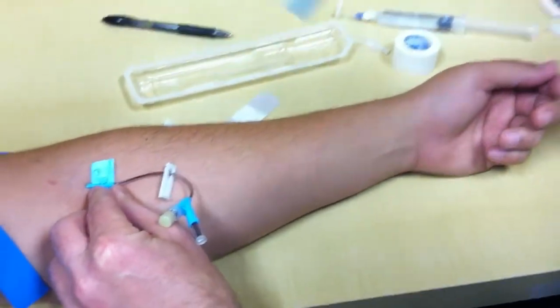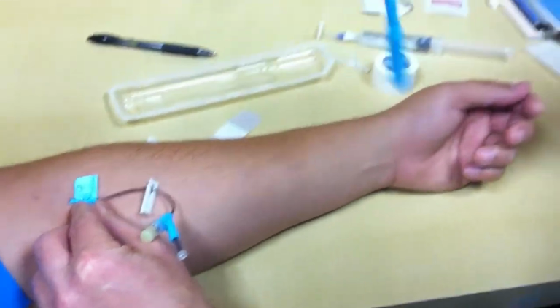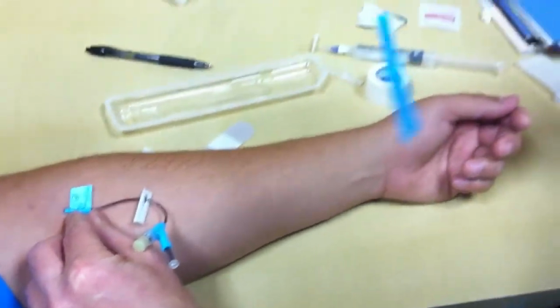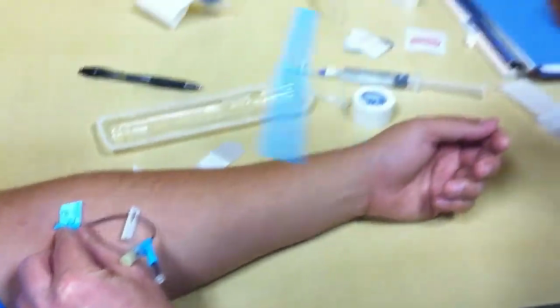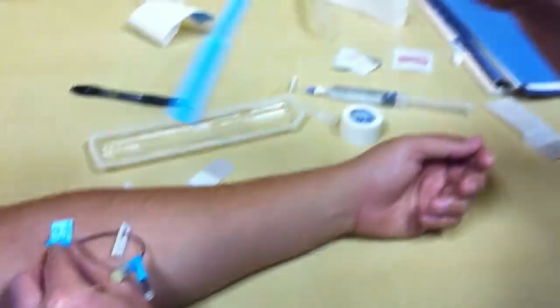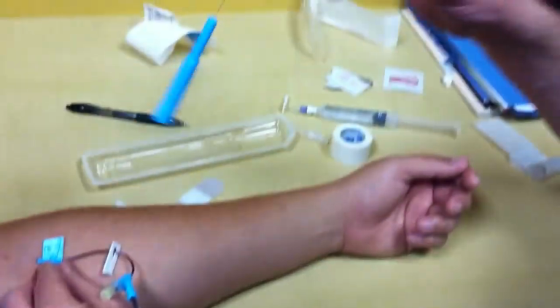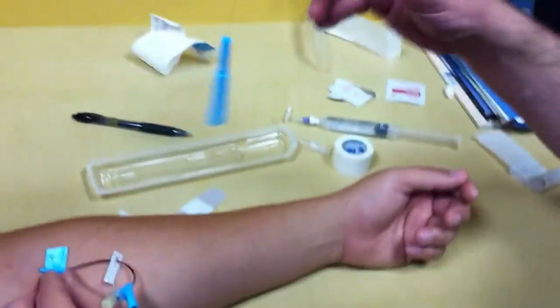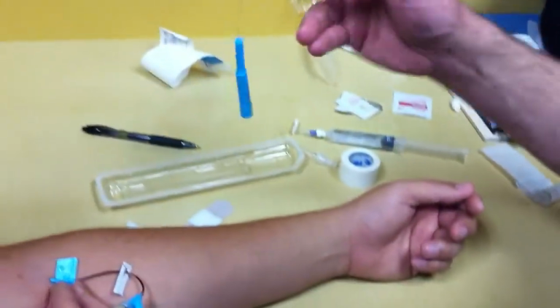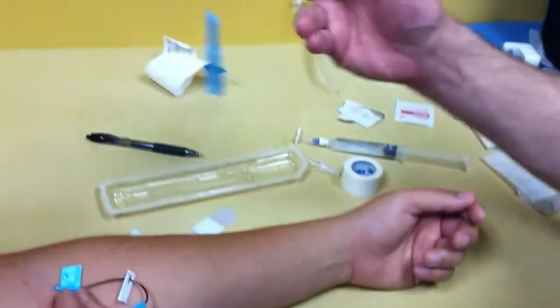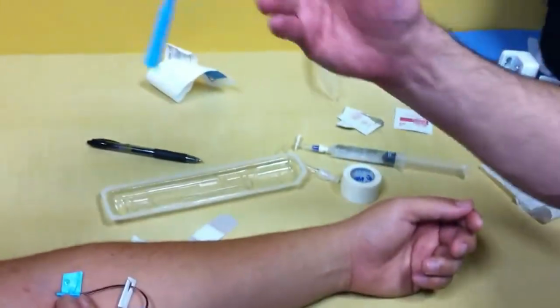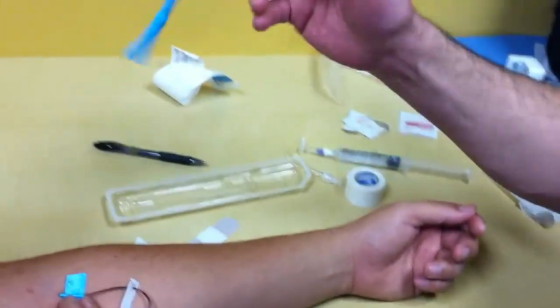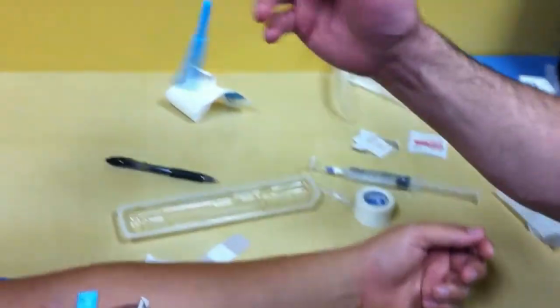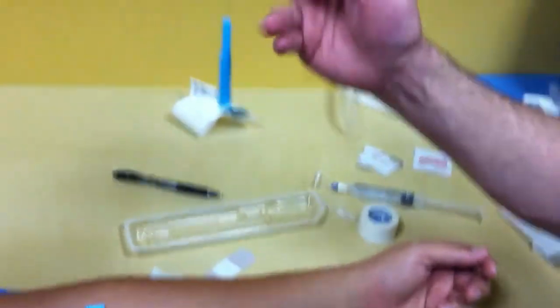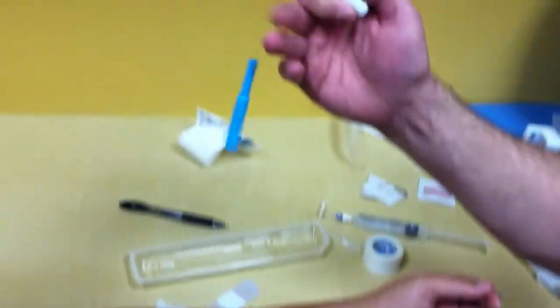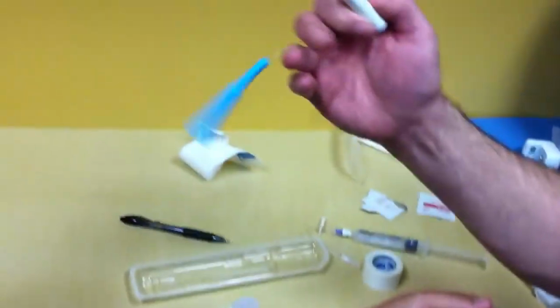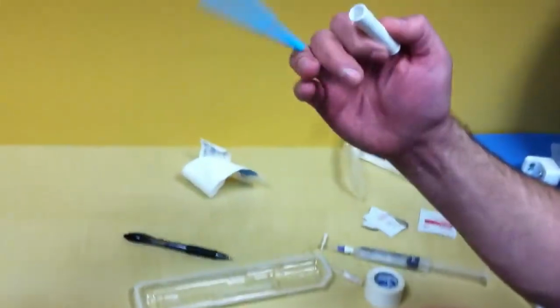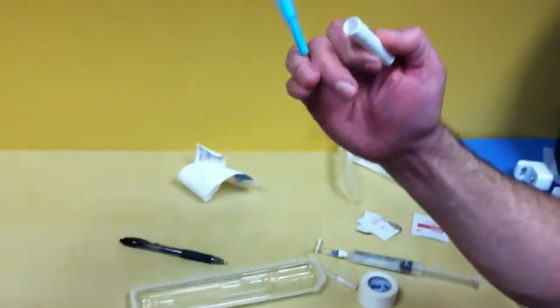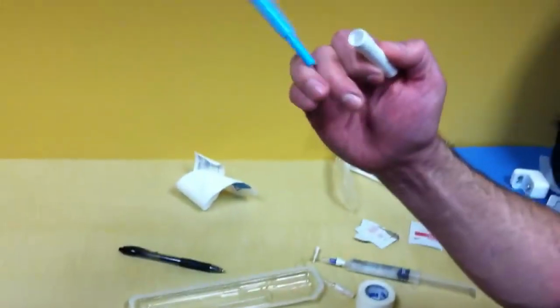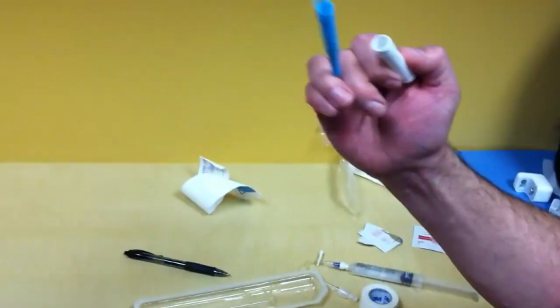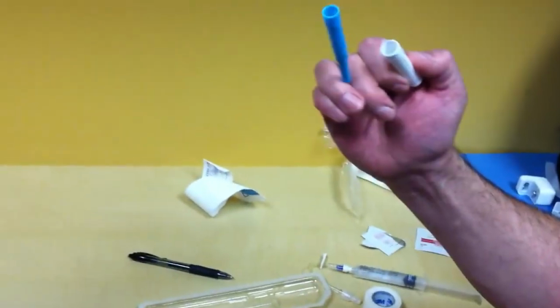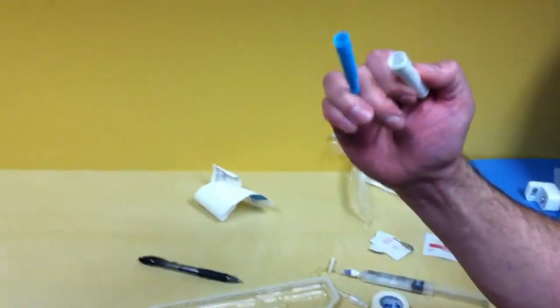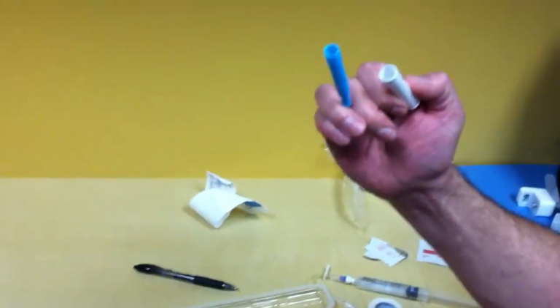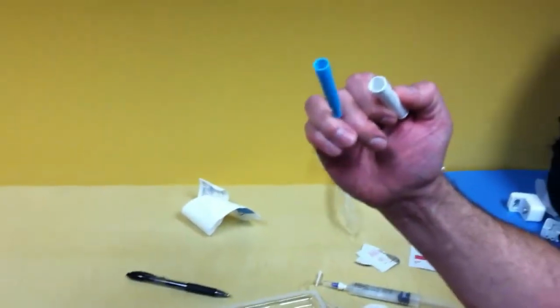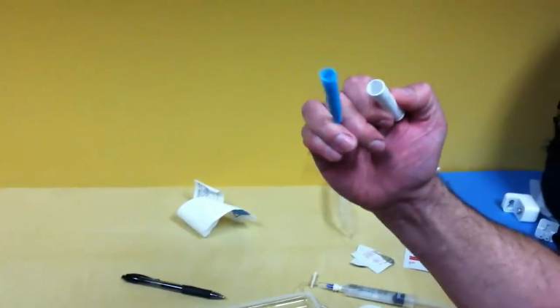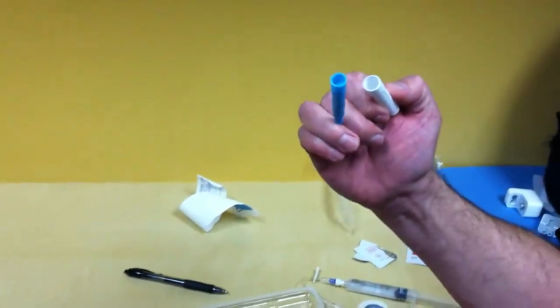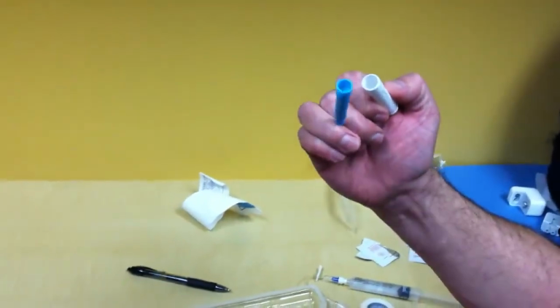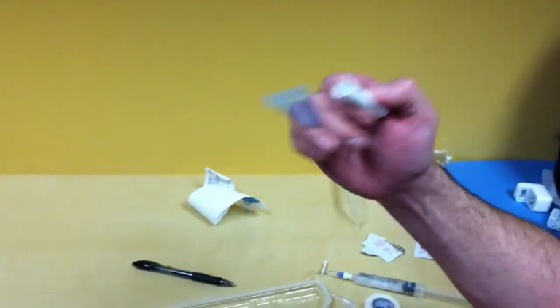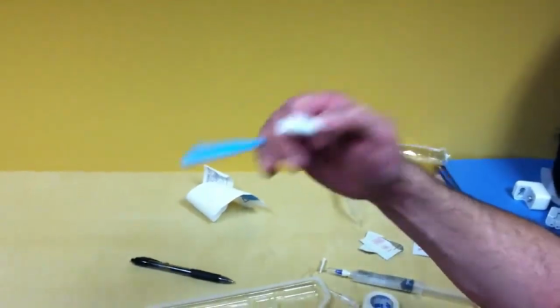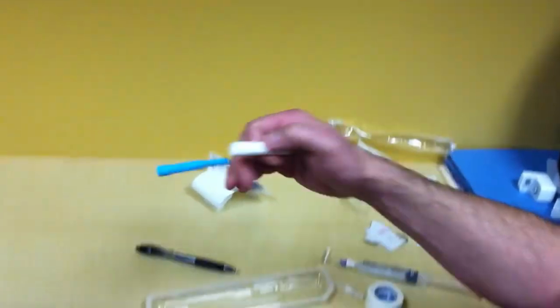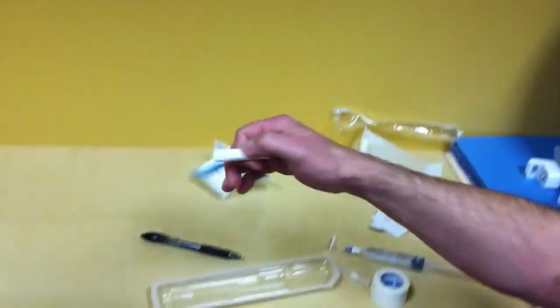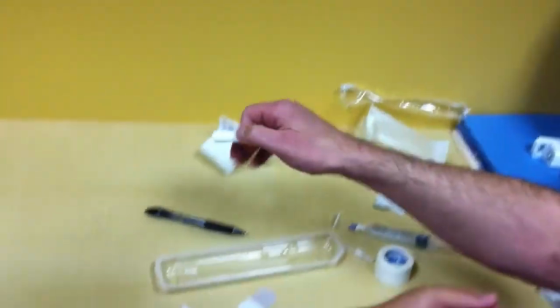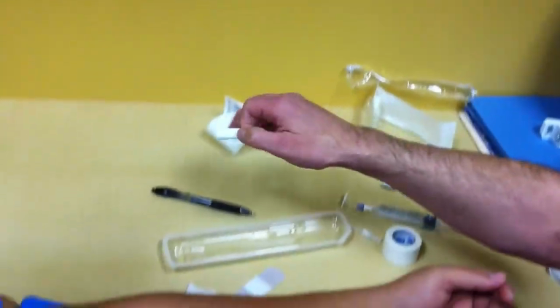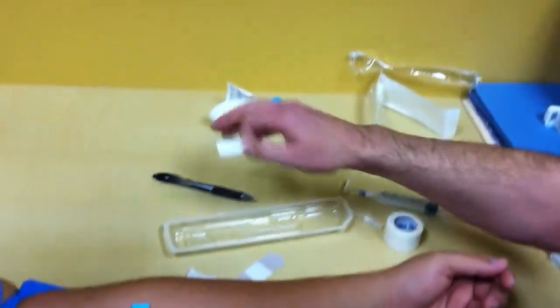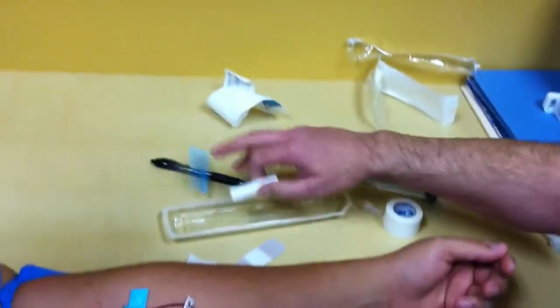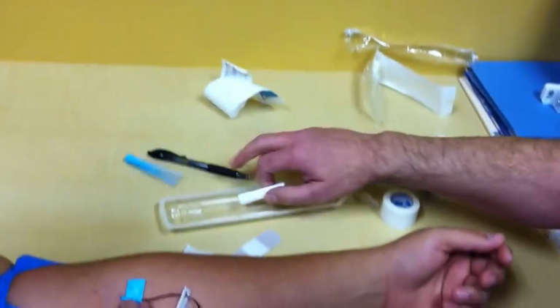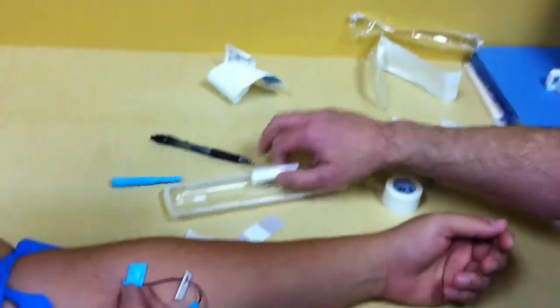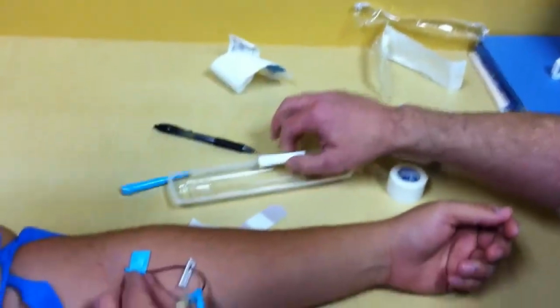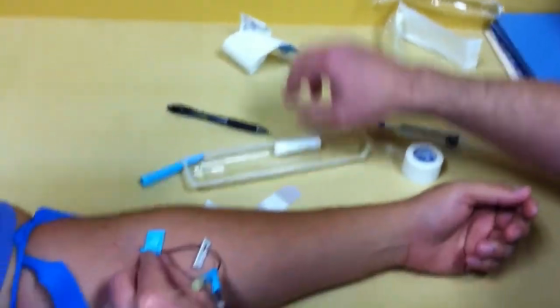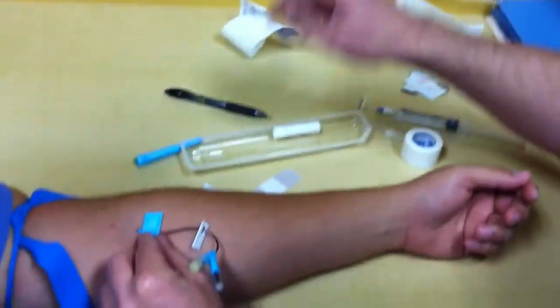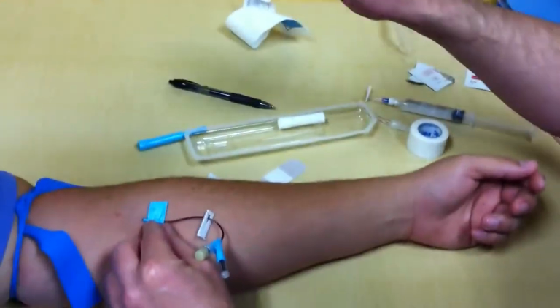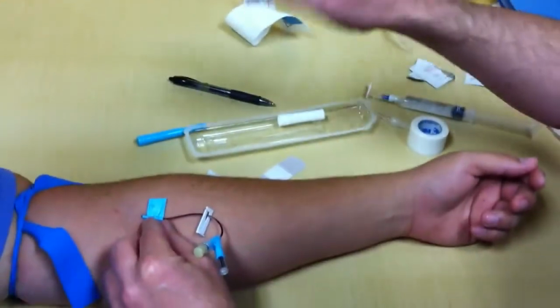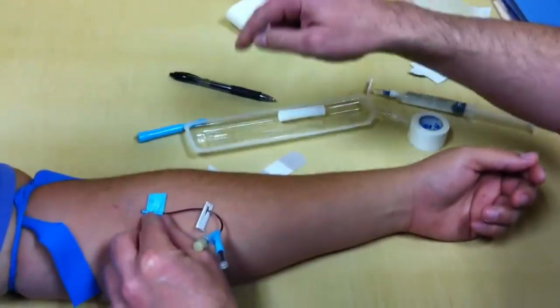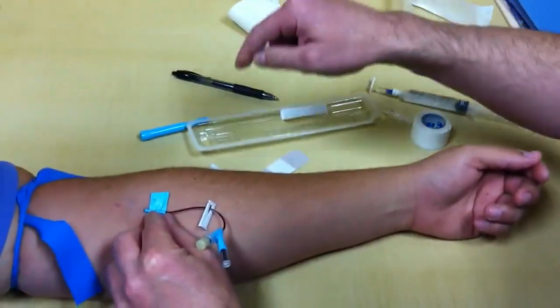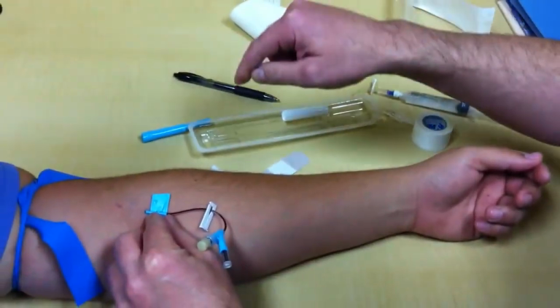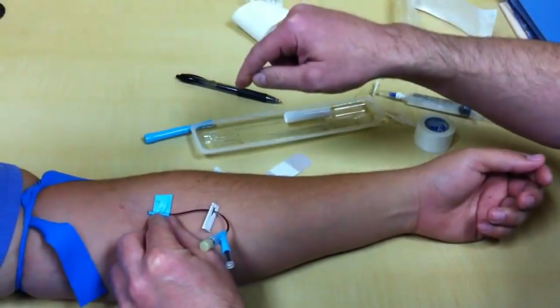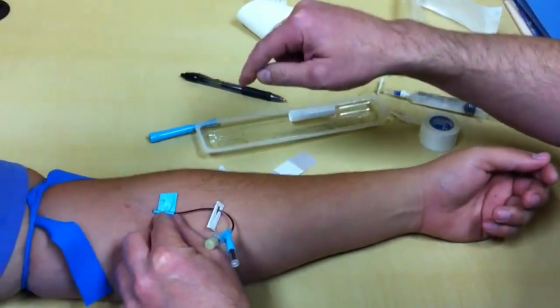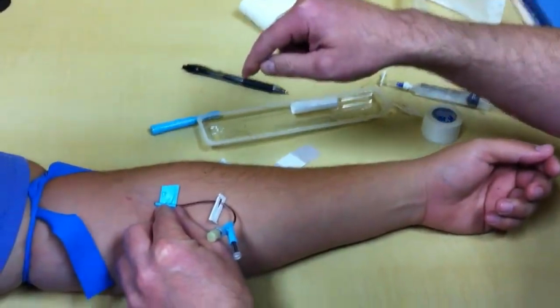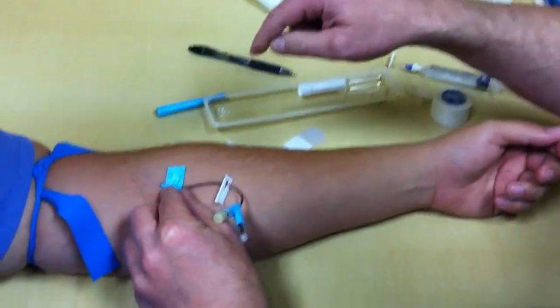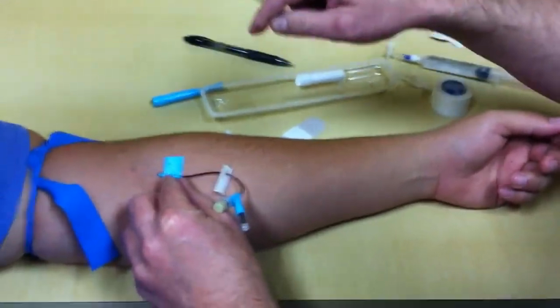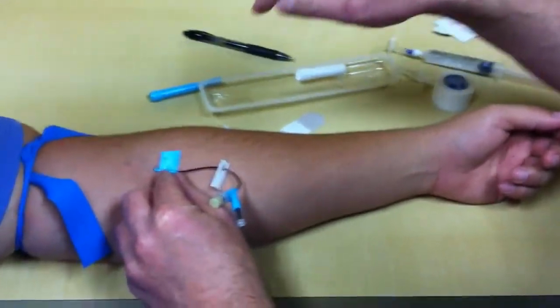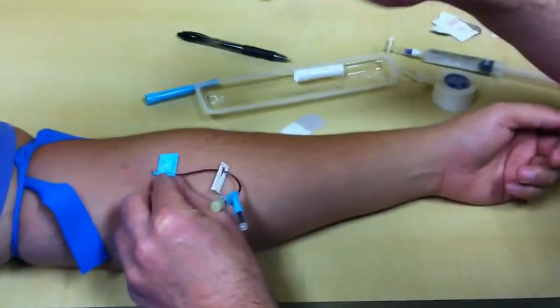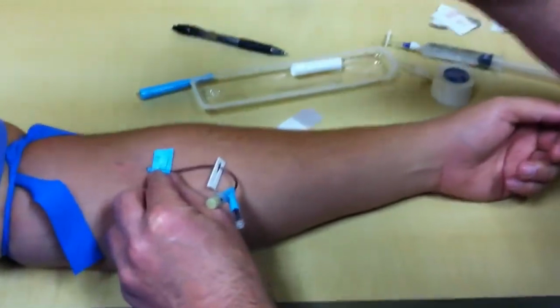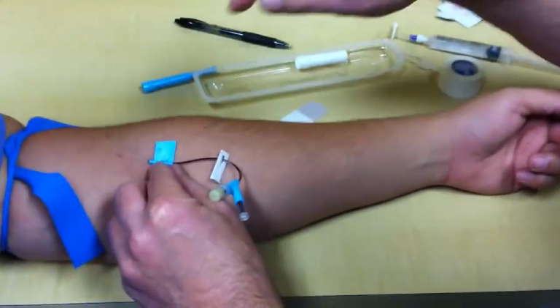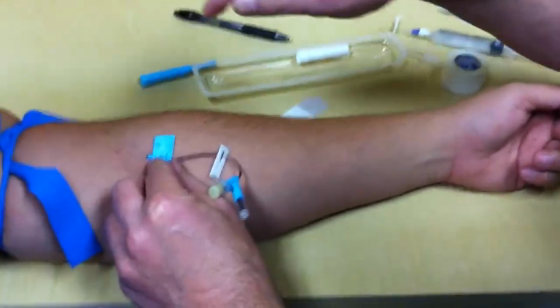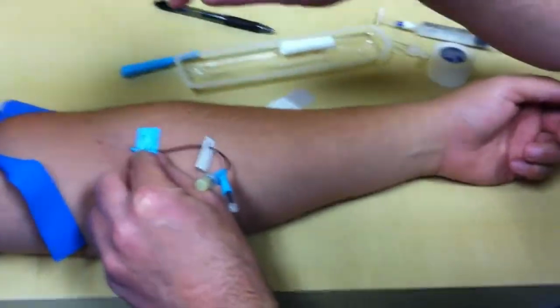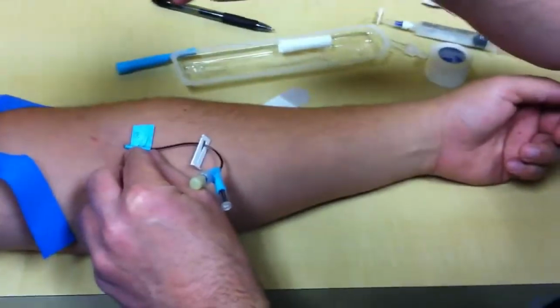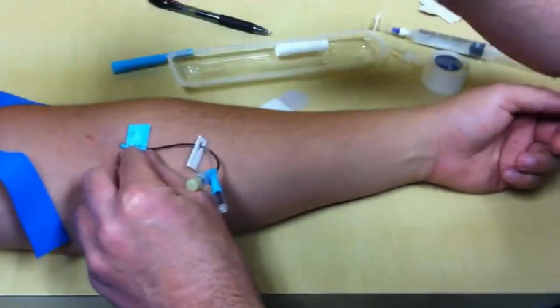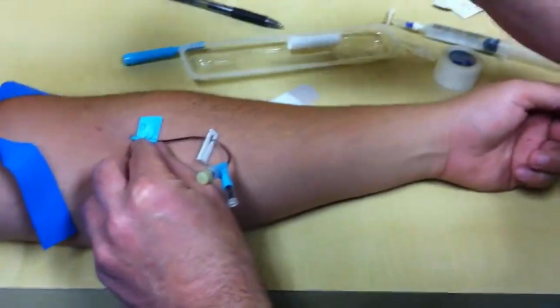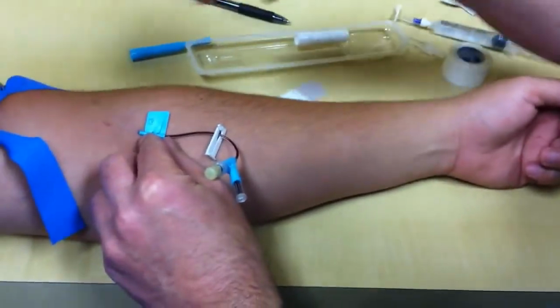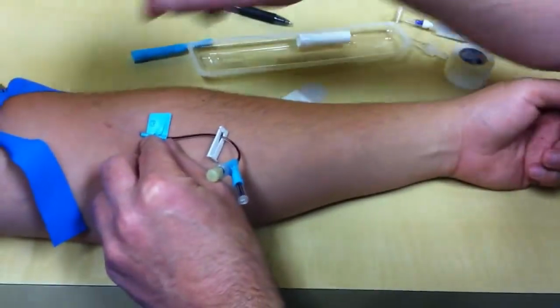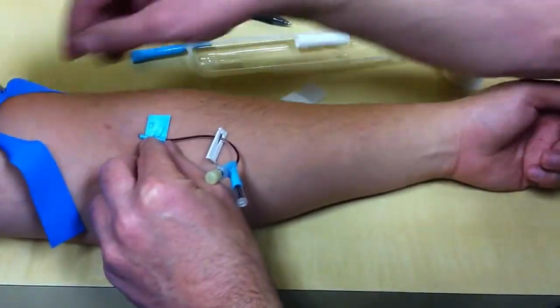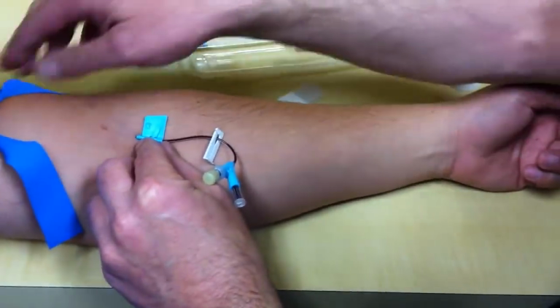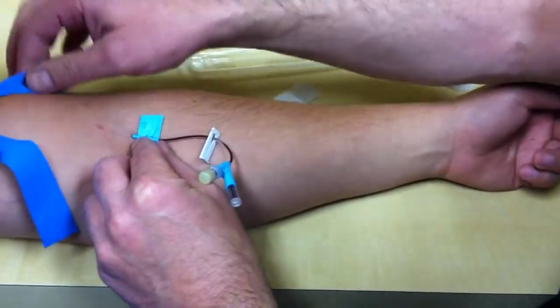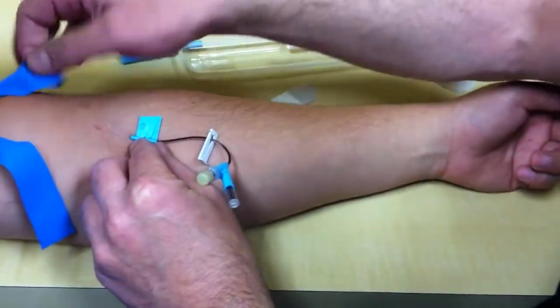Now the needle is trapped inside of this case — perfectly safe. It still needs to go into the sharps container.